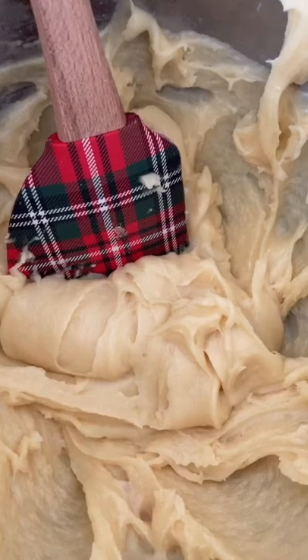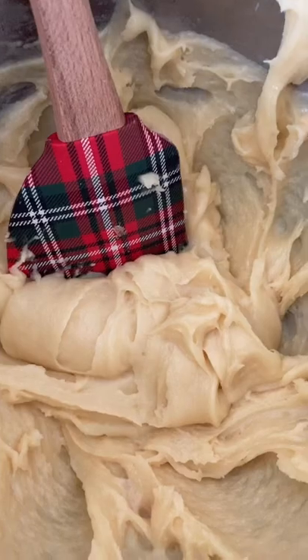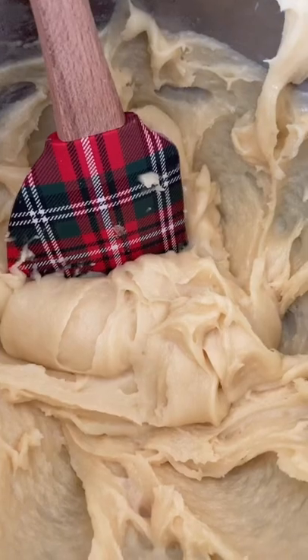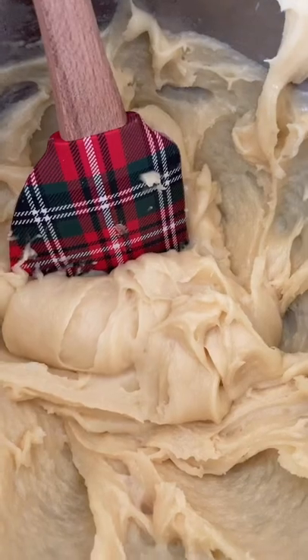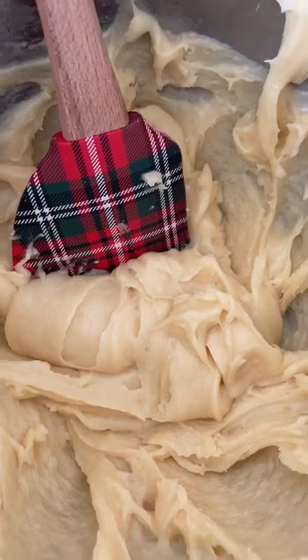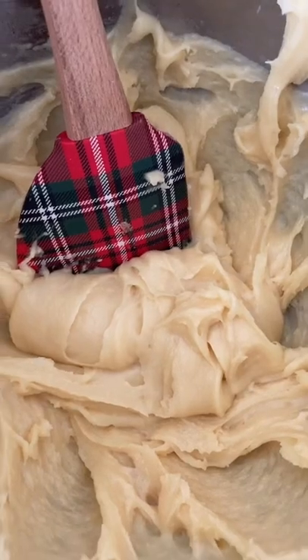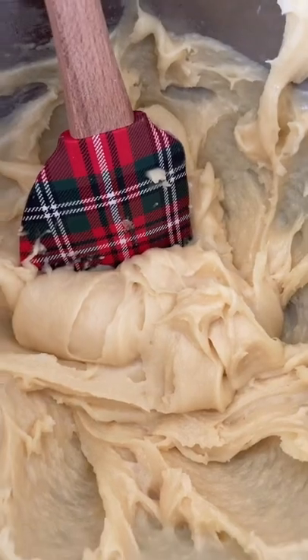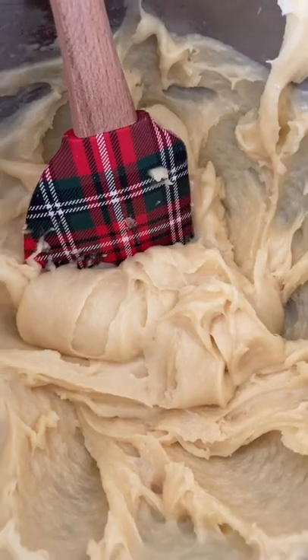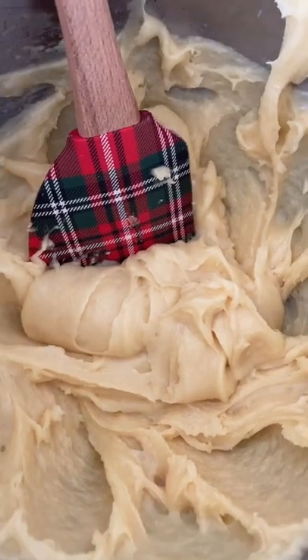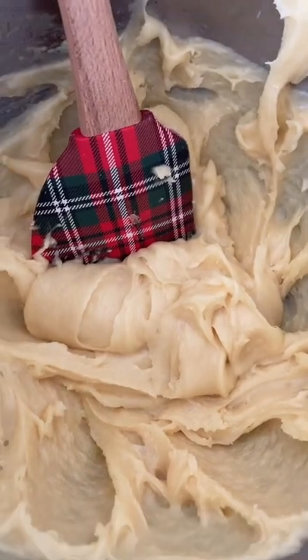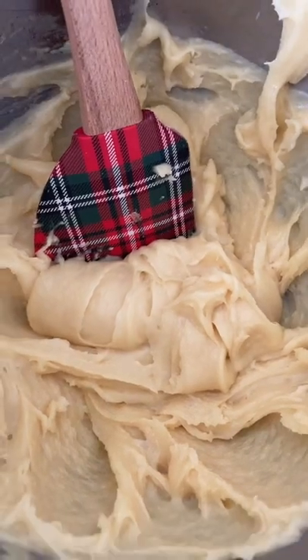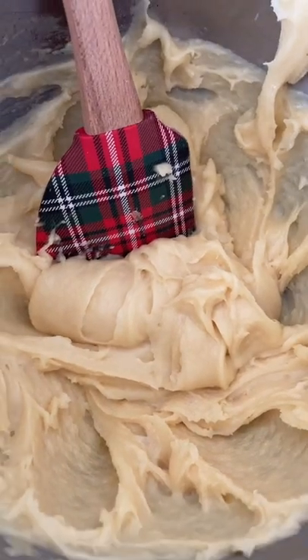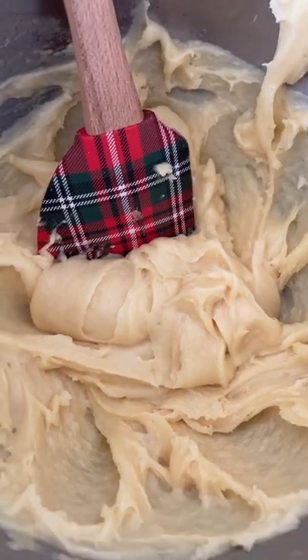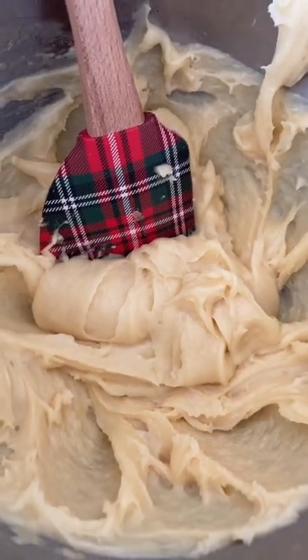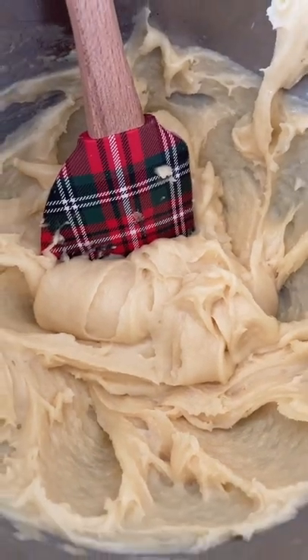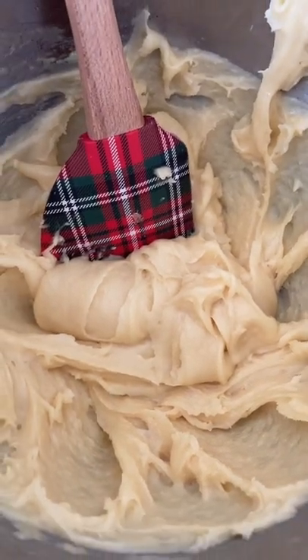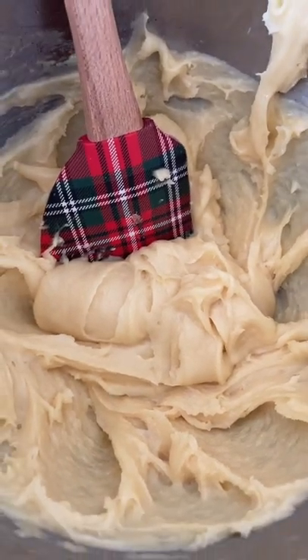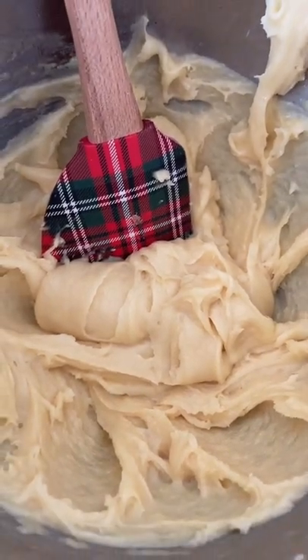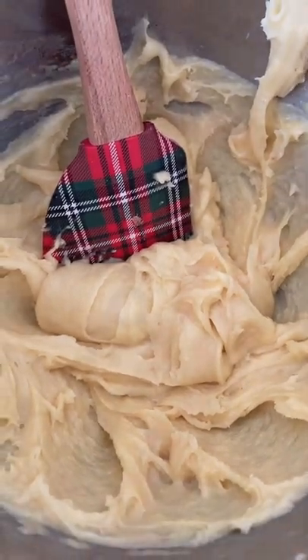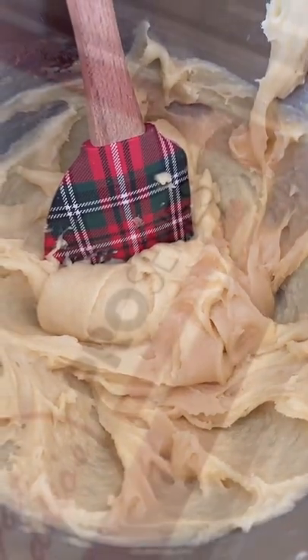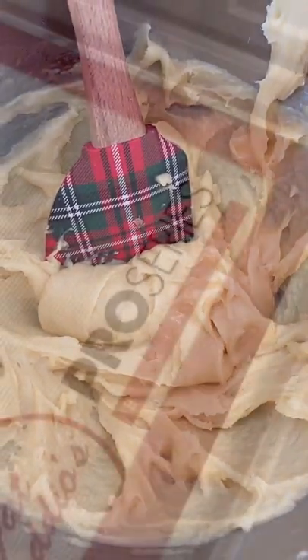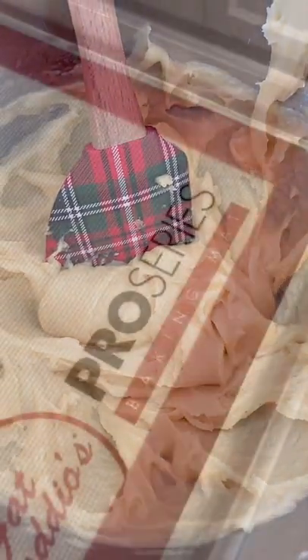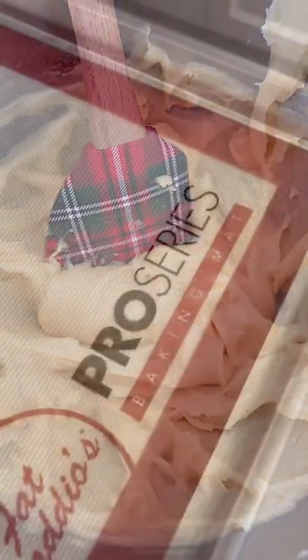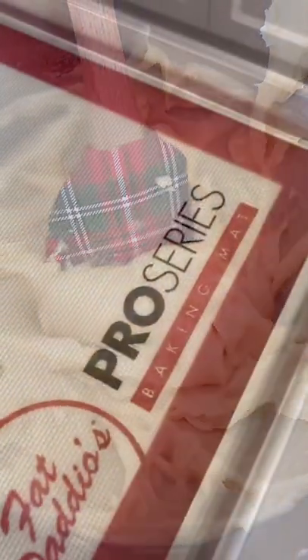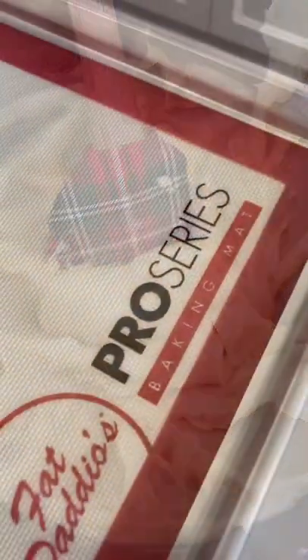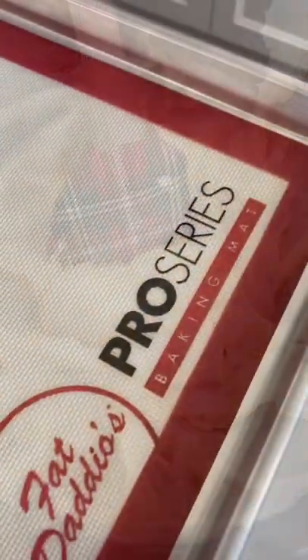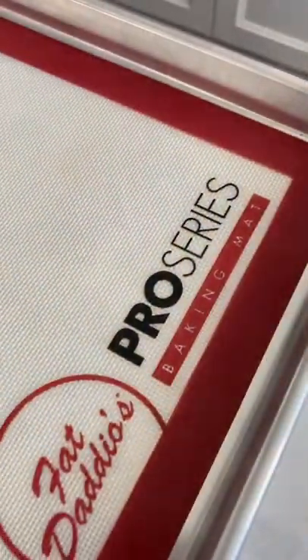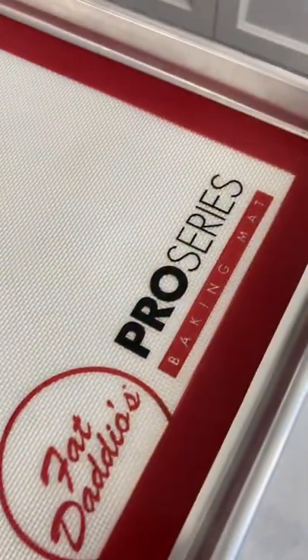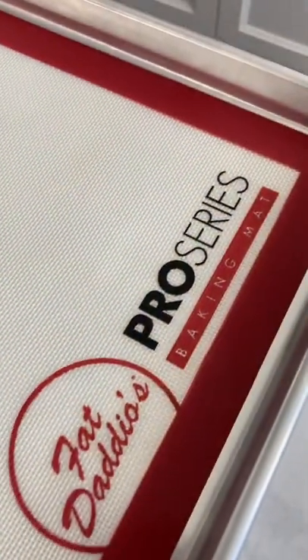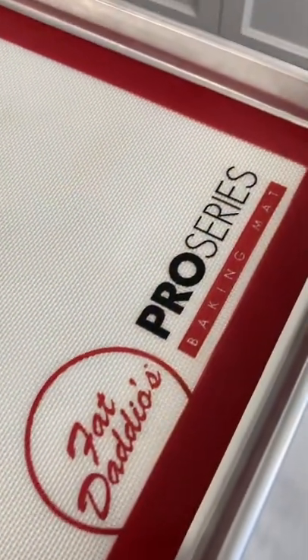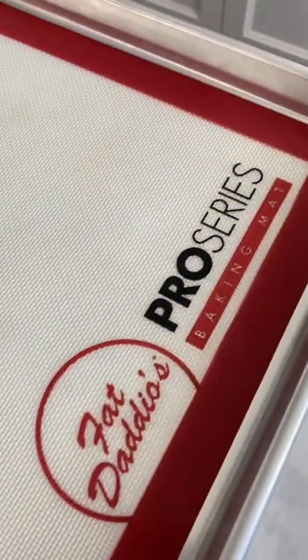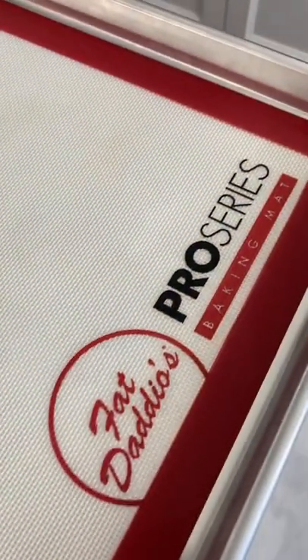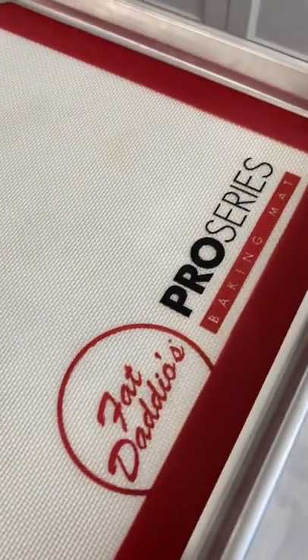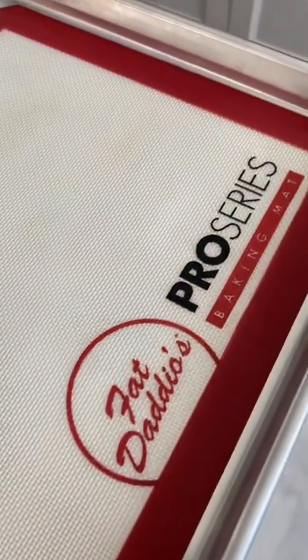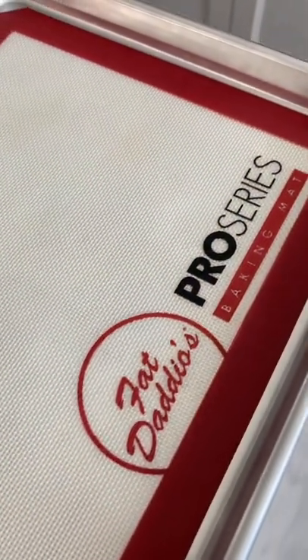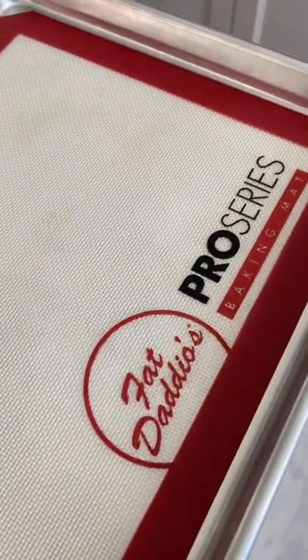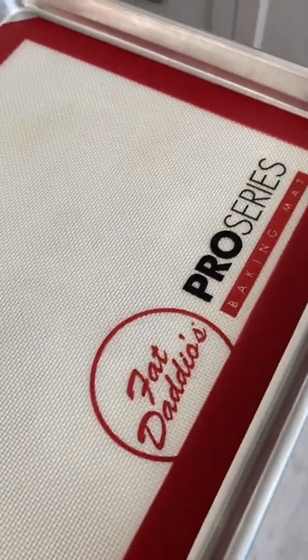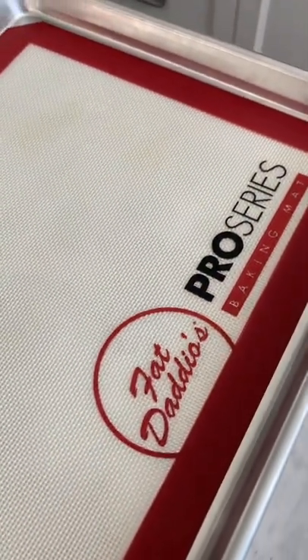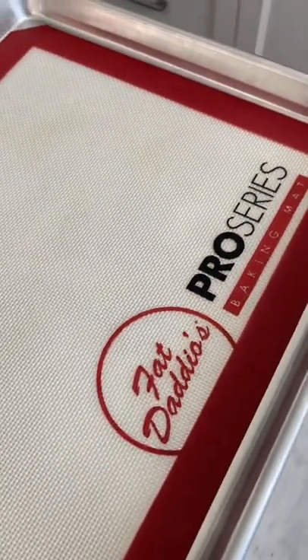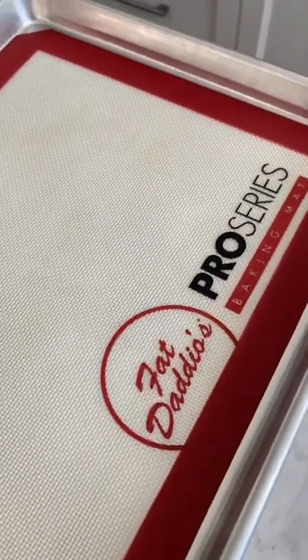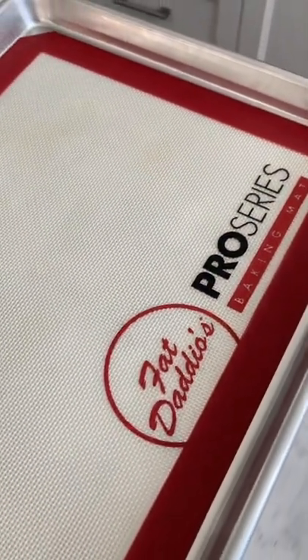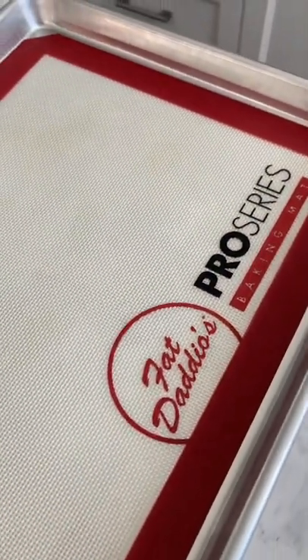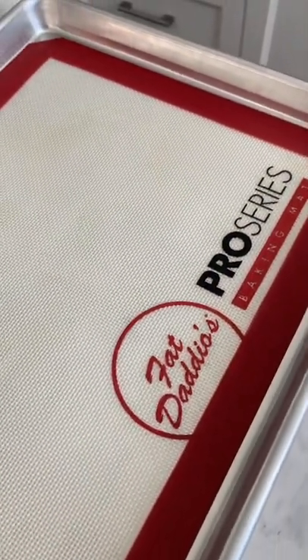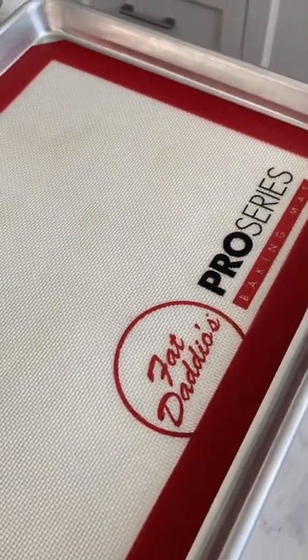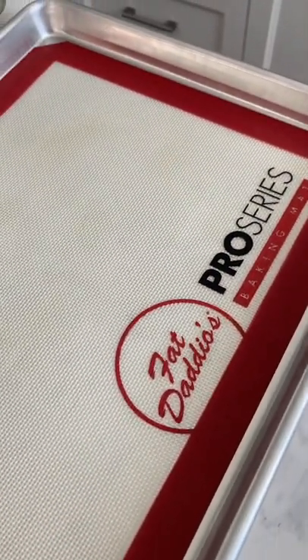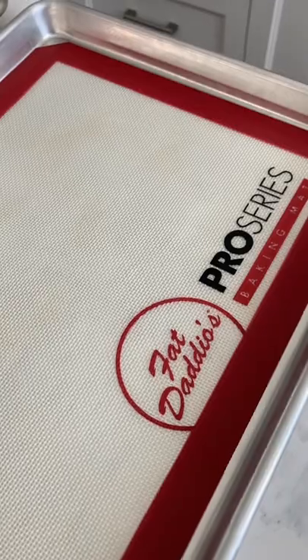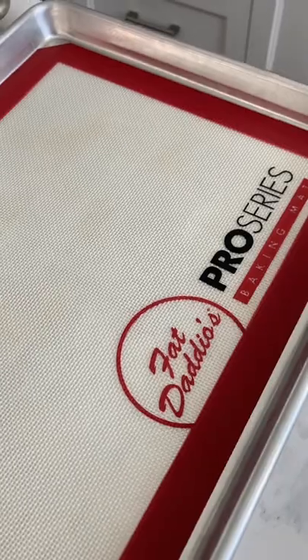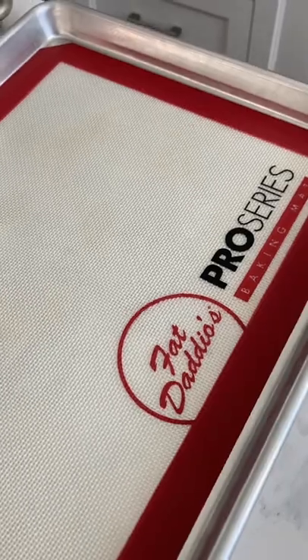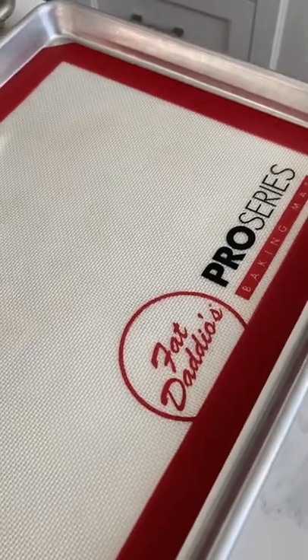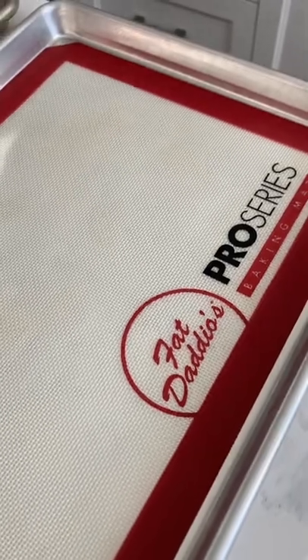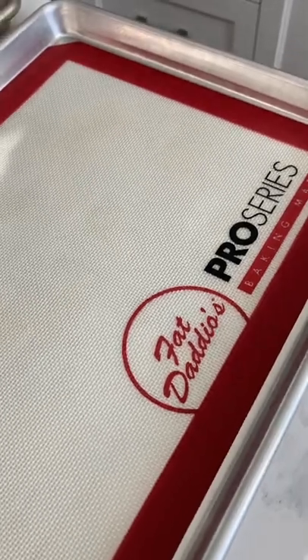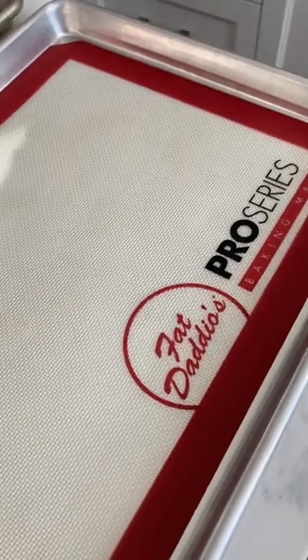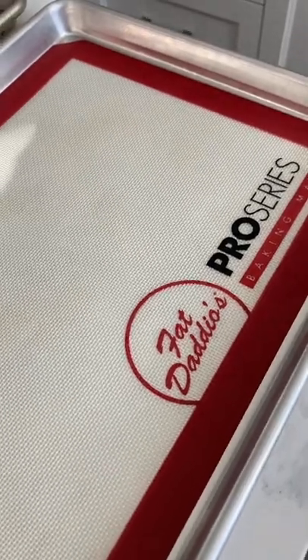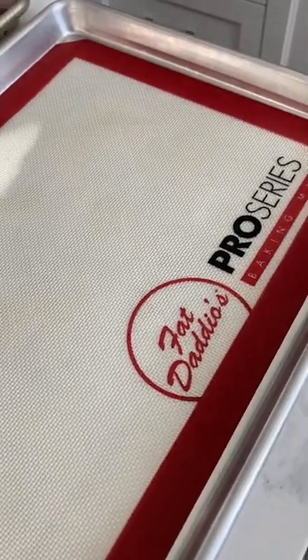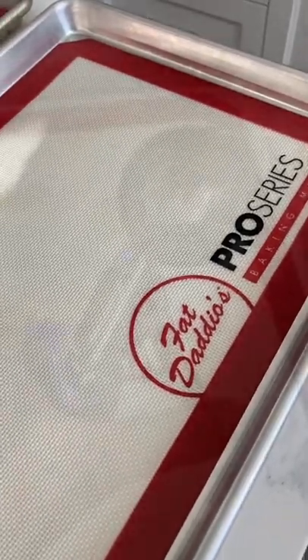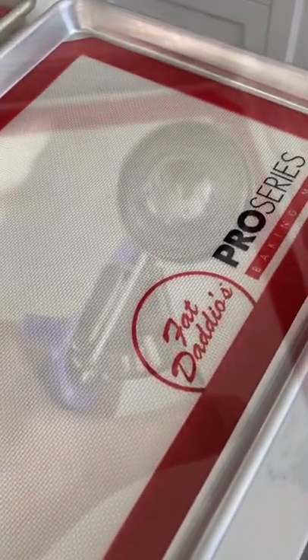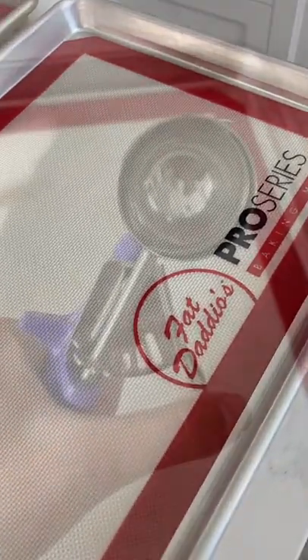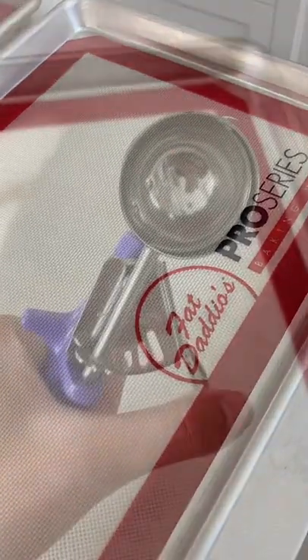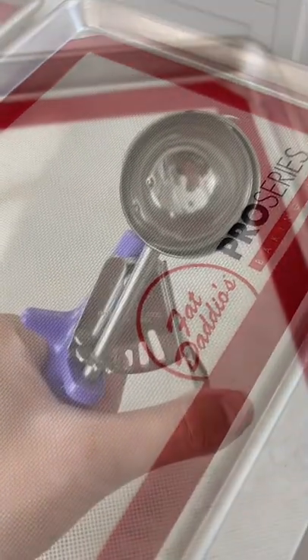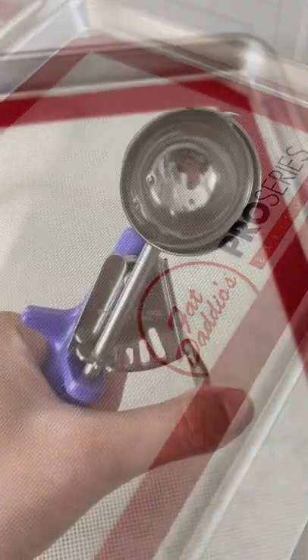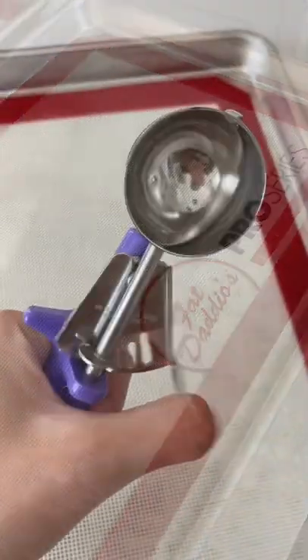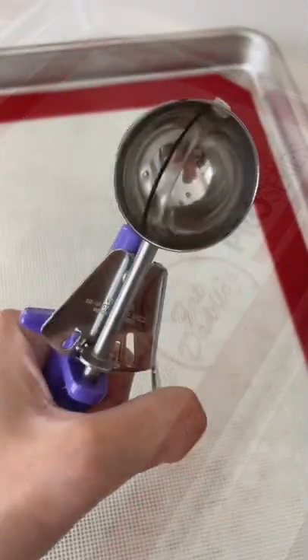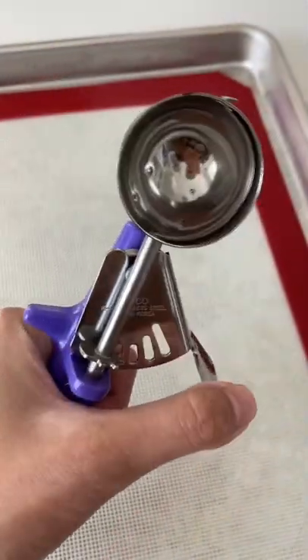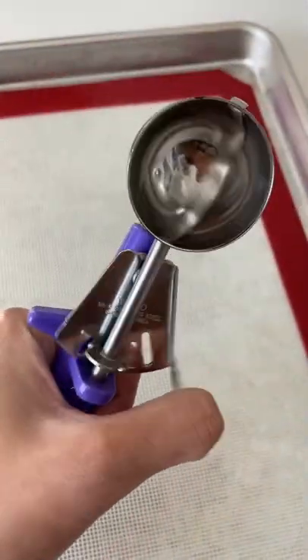Here are my super quick tips for delicious cream puffs. First, a non-stick baking mat is the way to go — it makes sure that everything is very evenly baked.